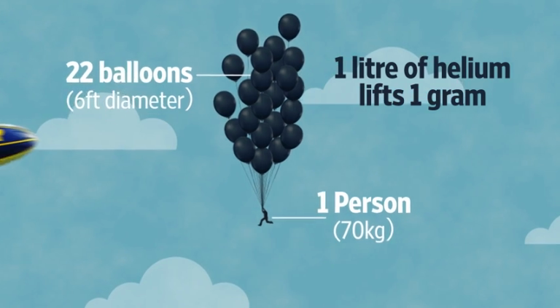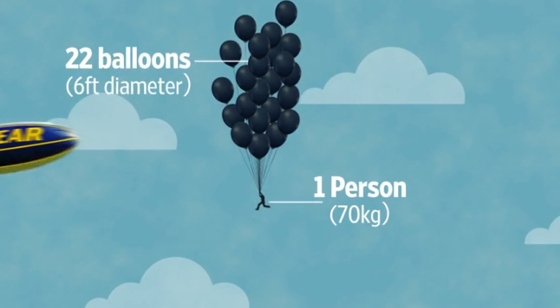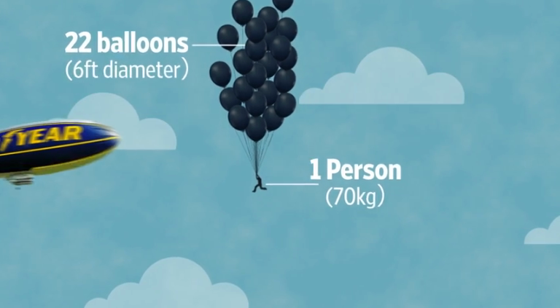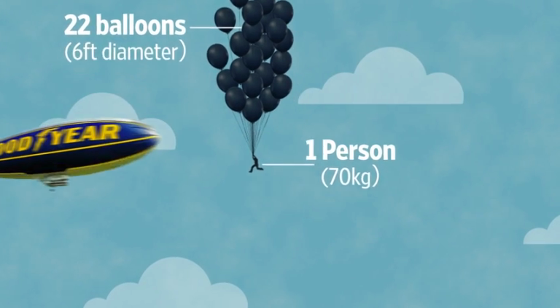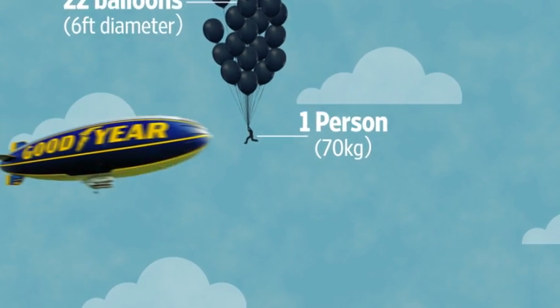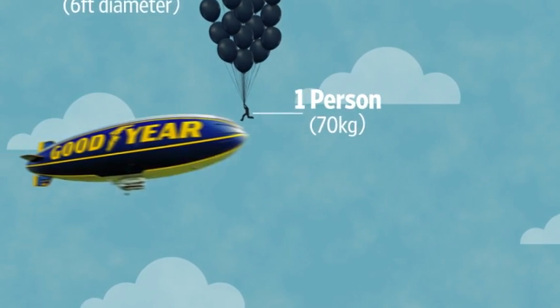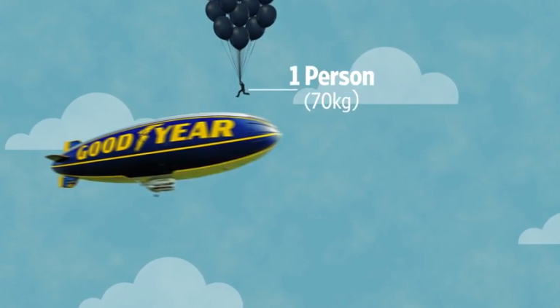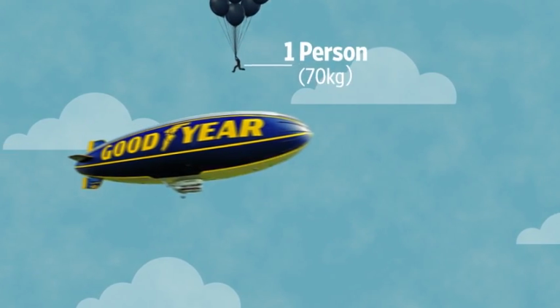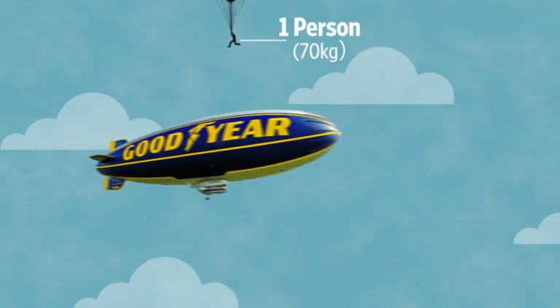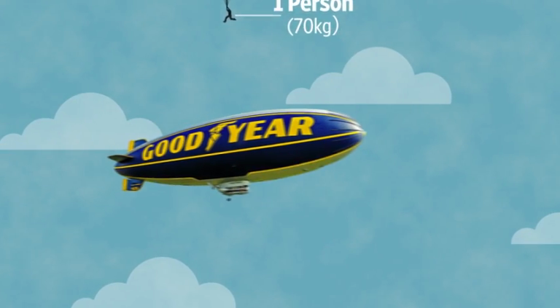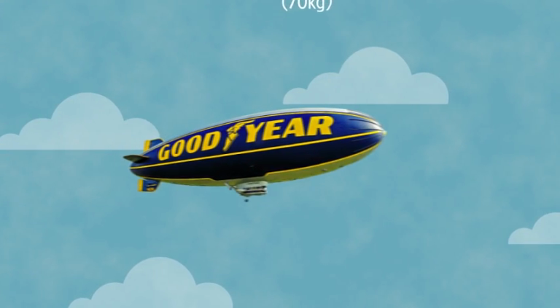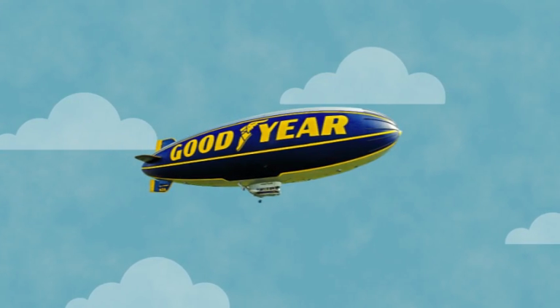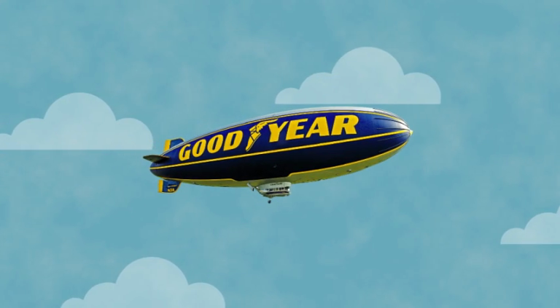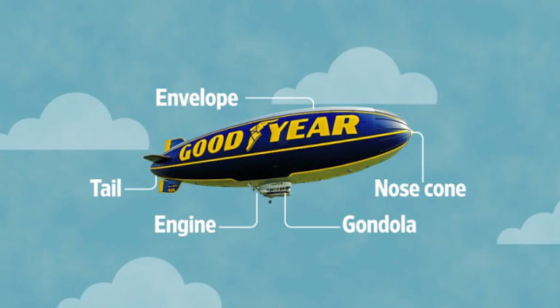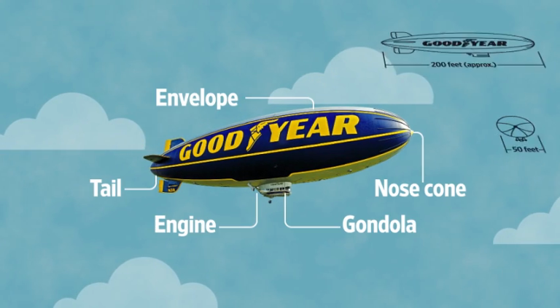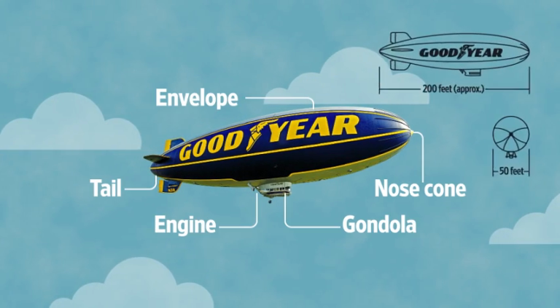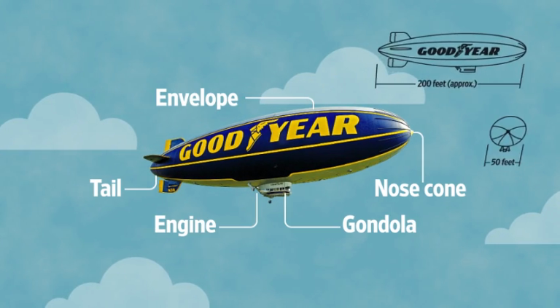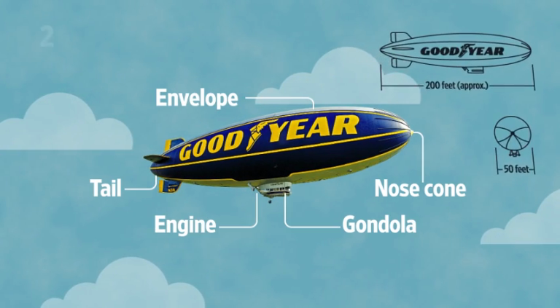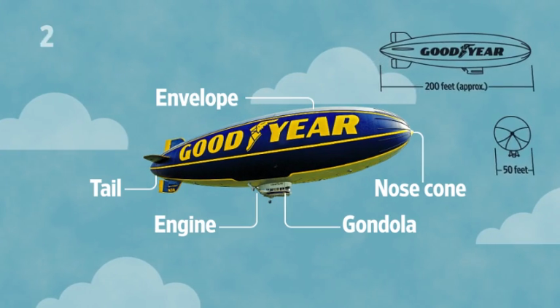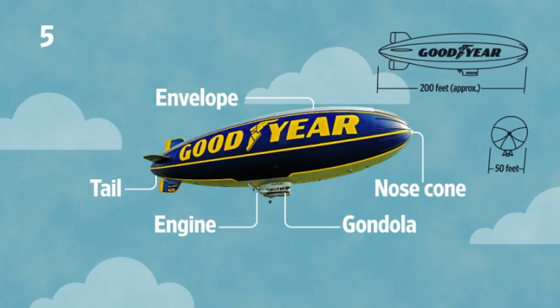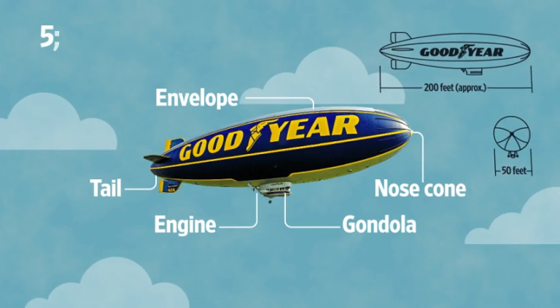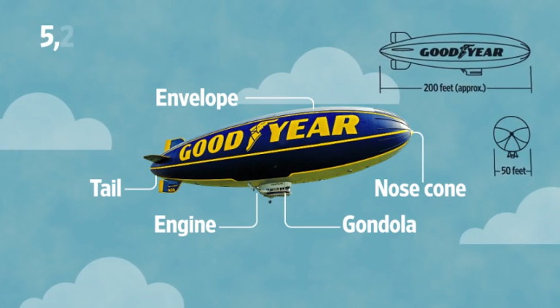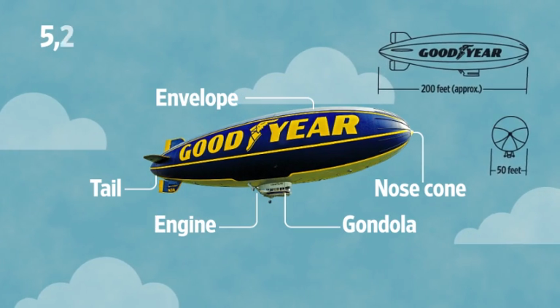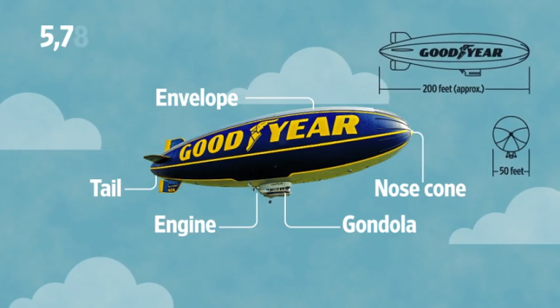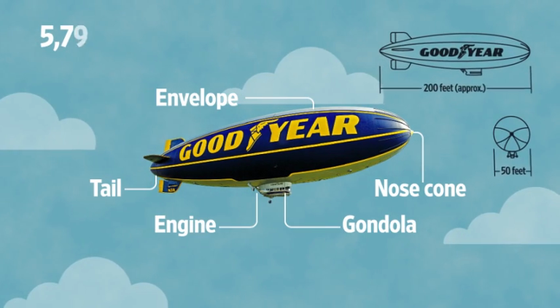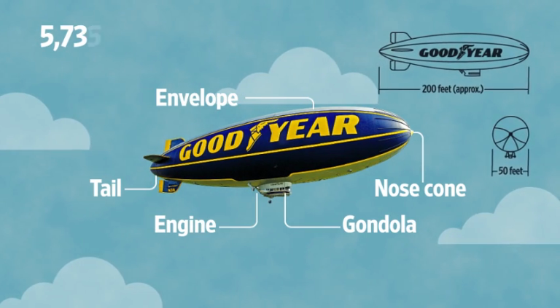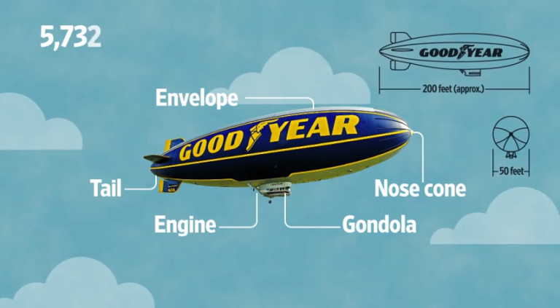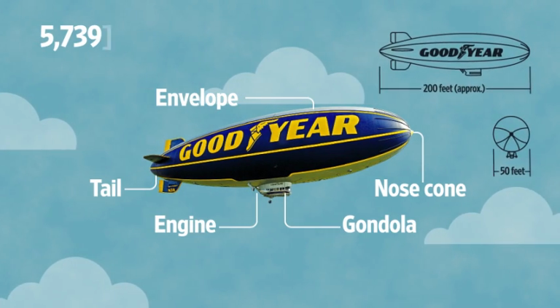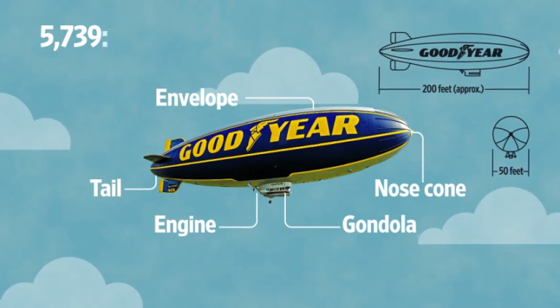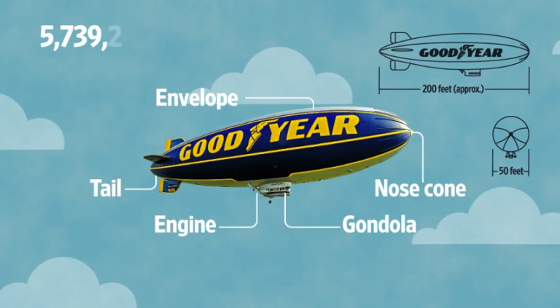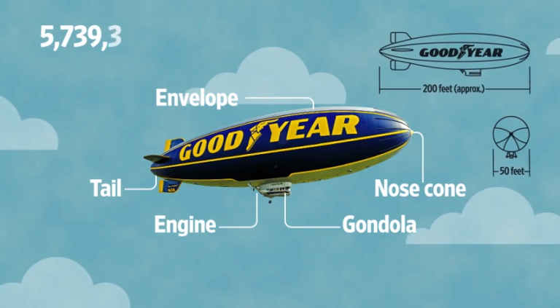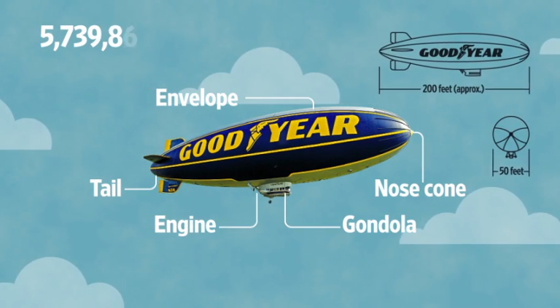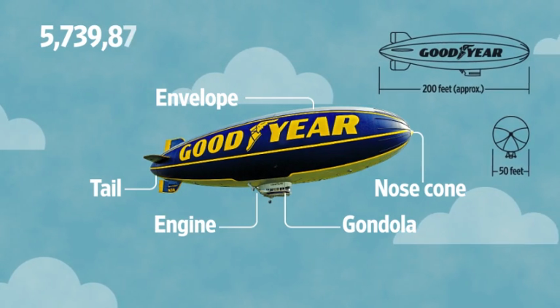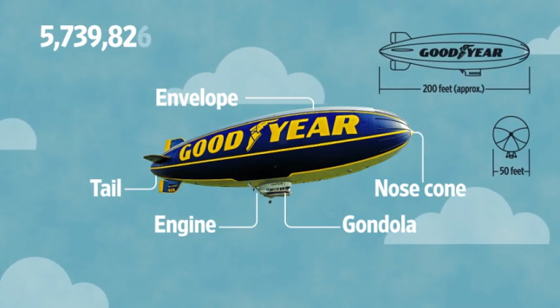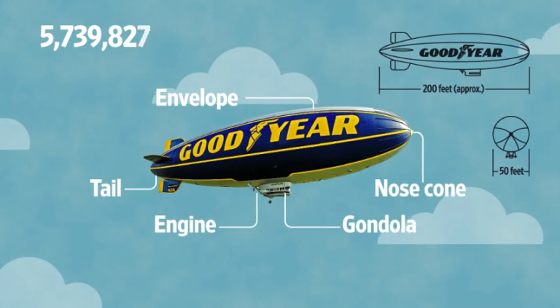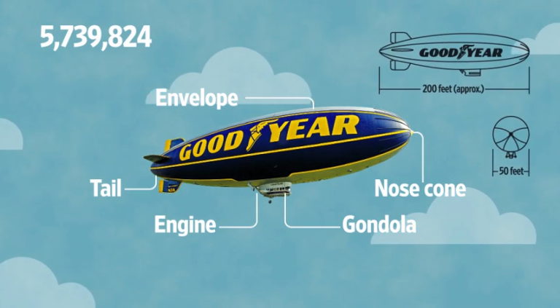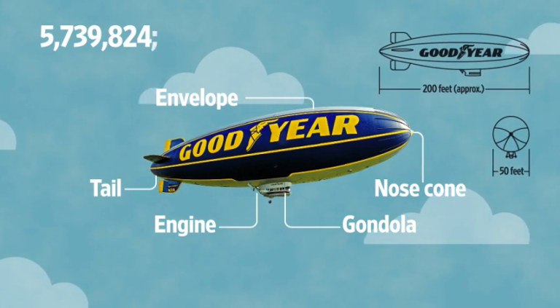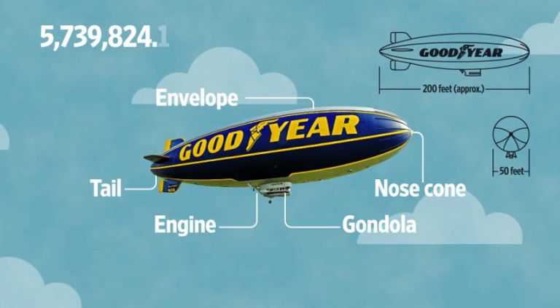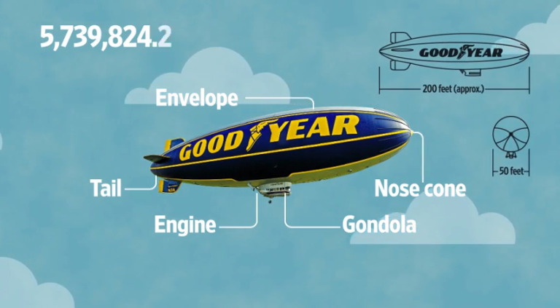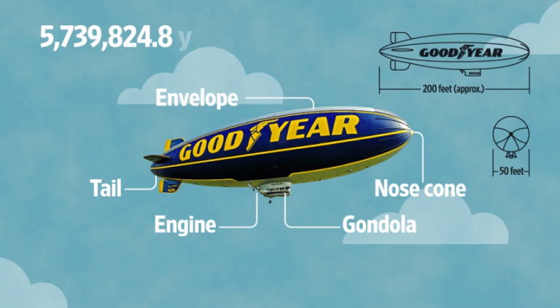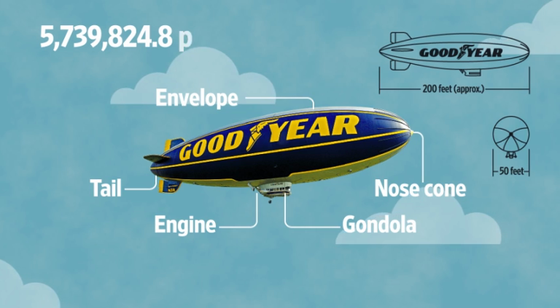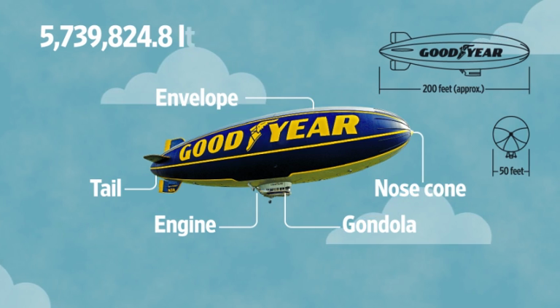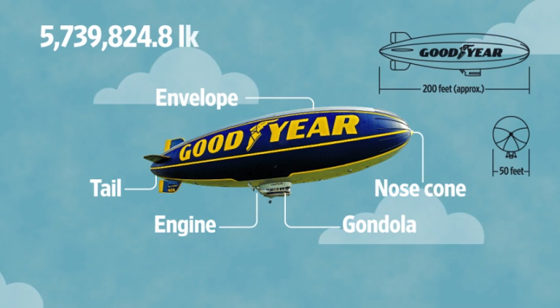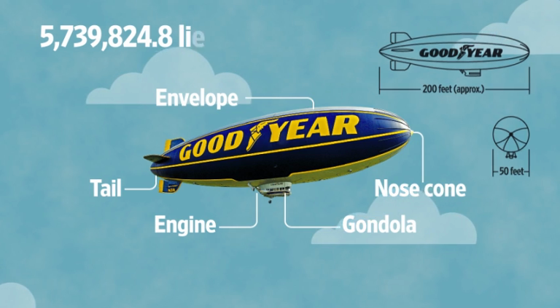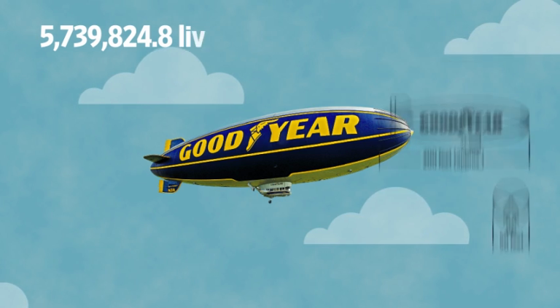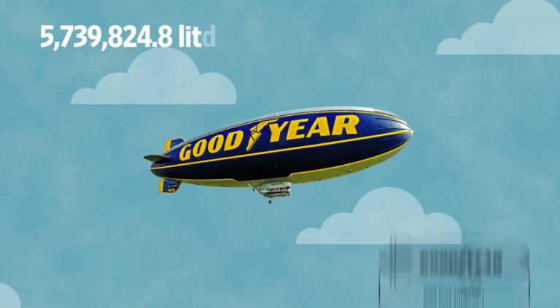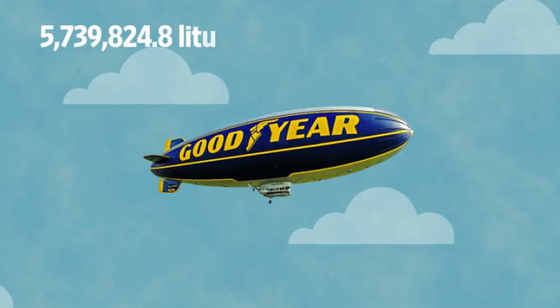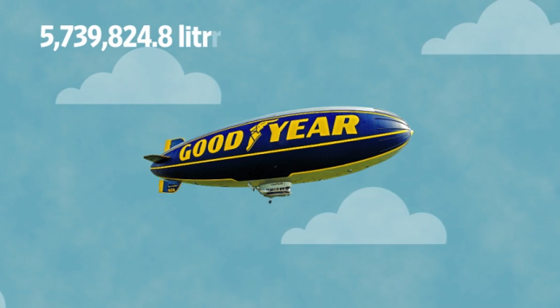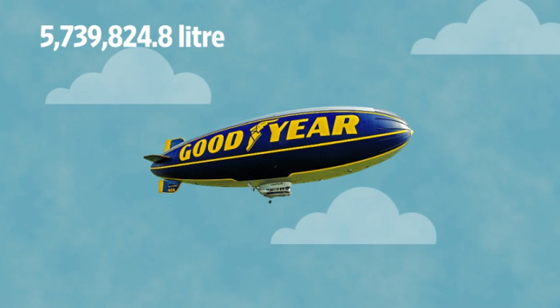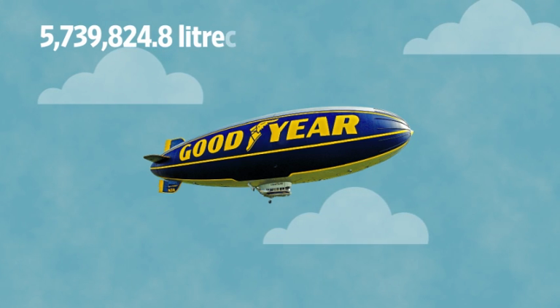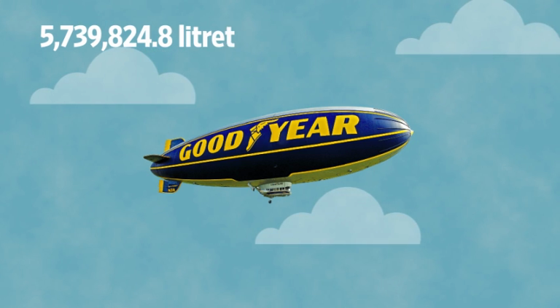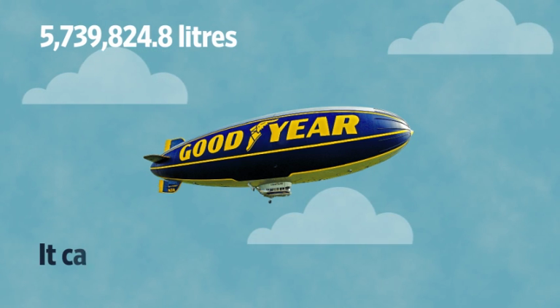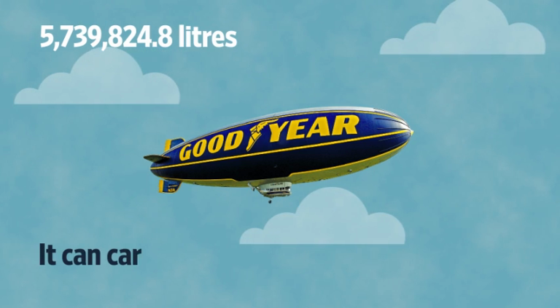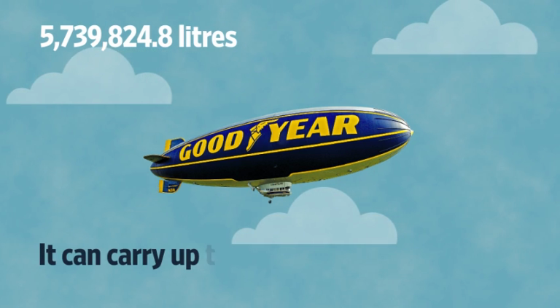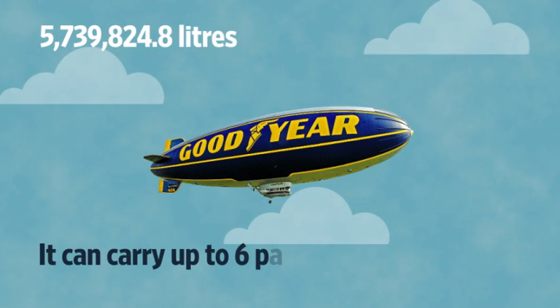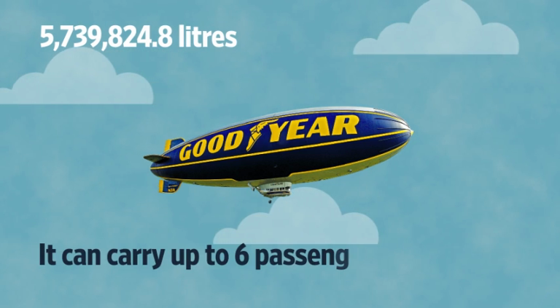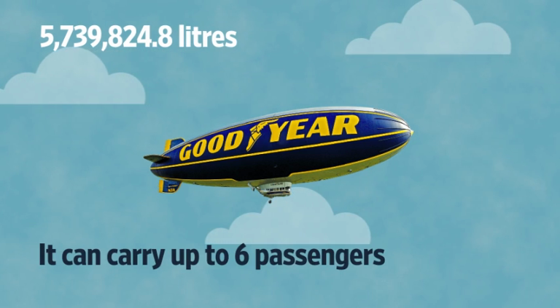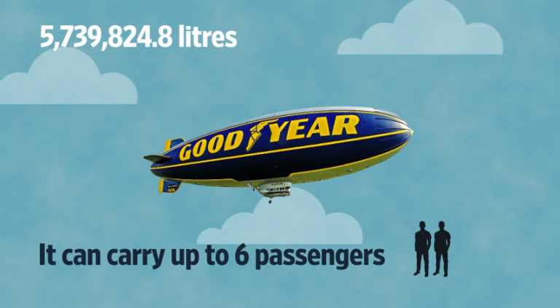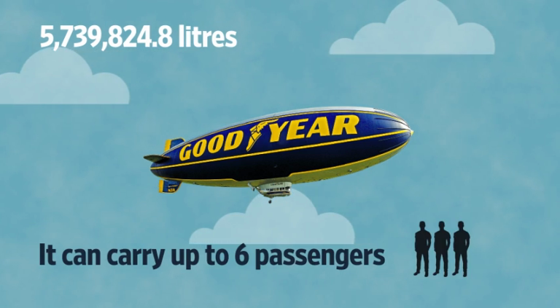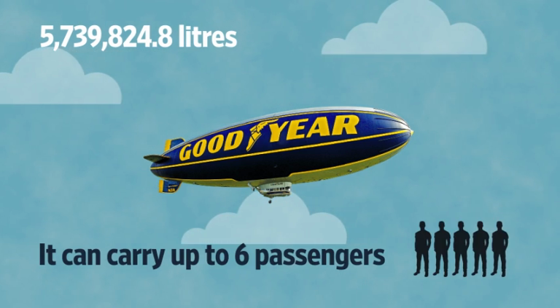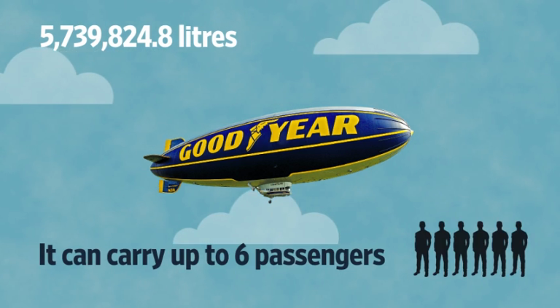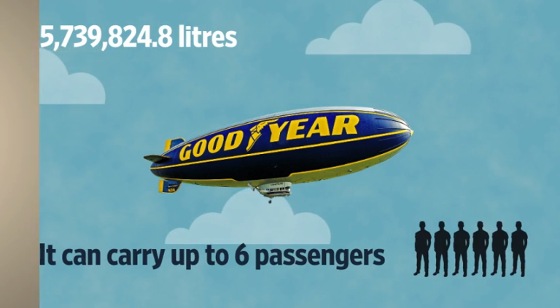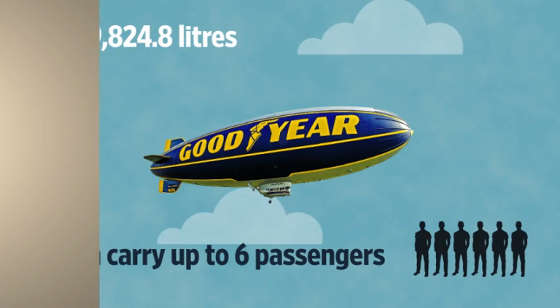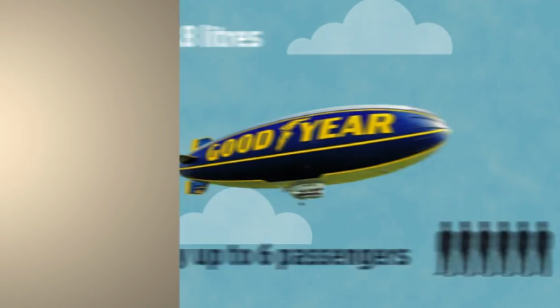The Goodyear blimp, one of the most famous blimps using helium, takes the size thing to extremes. It can carry up to six passengers.